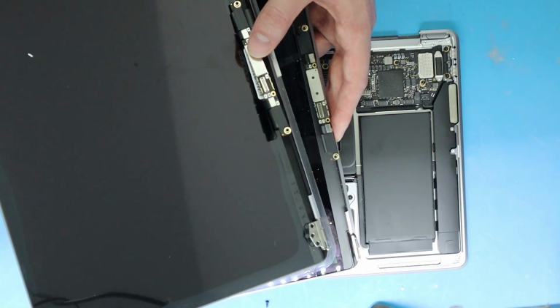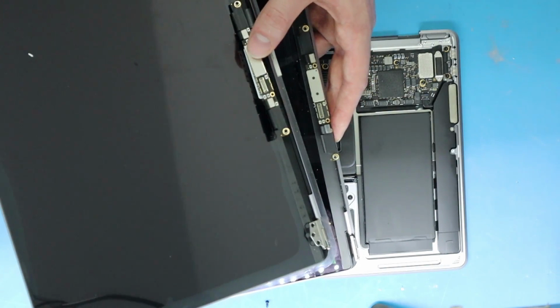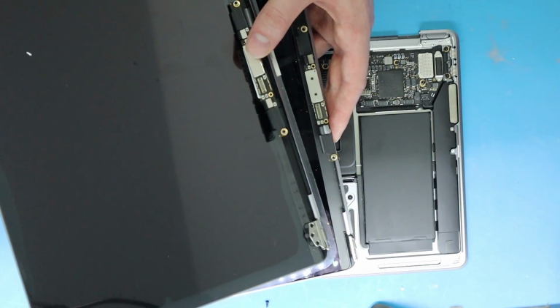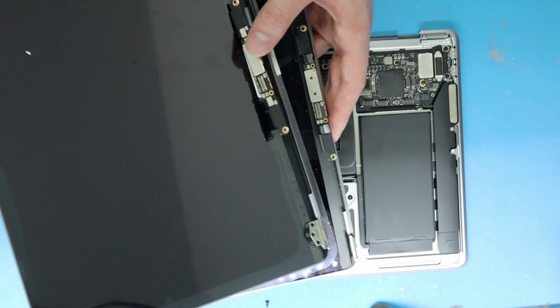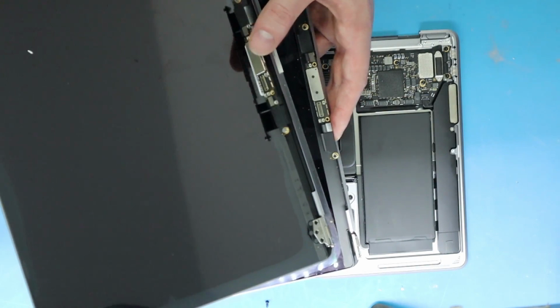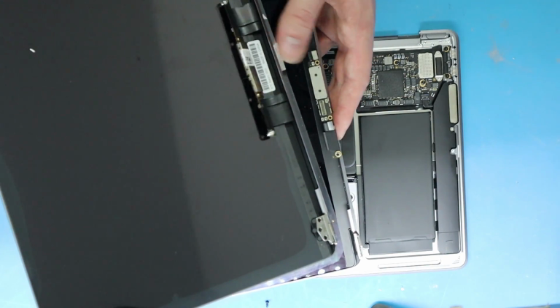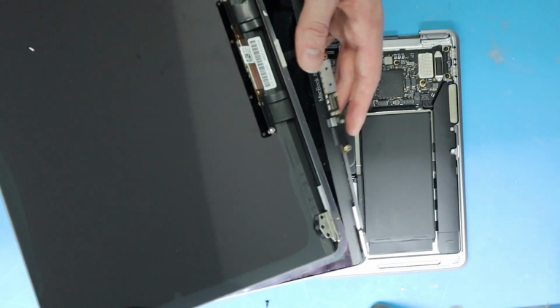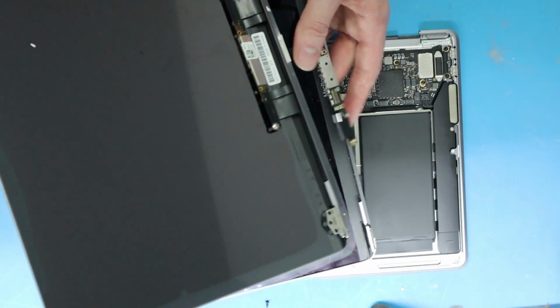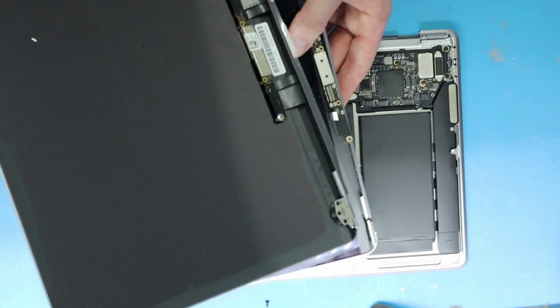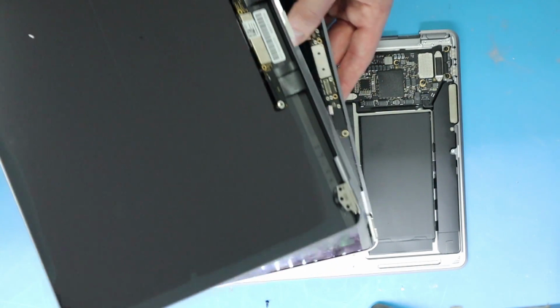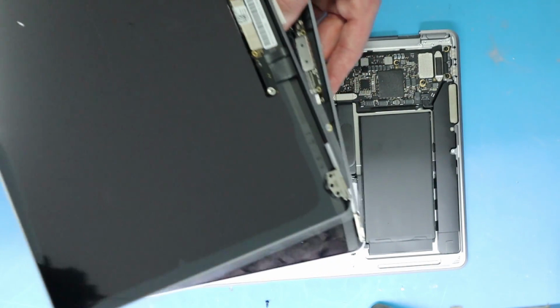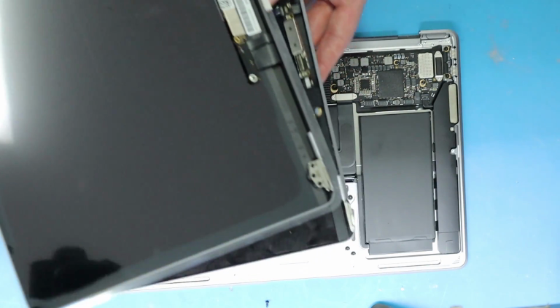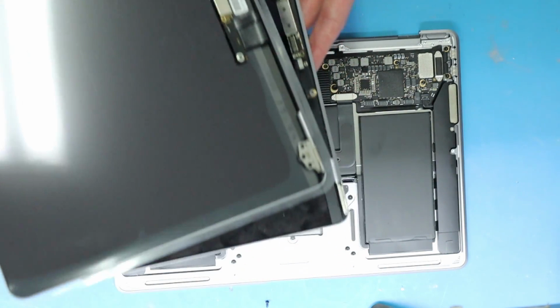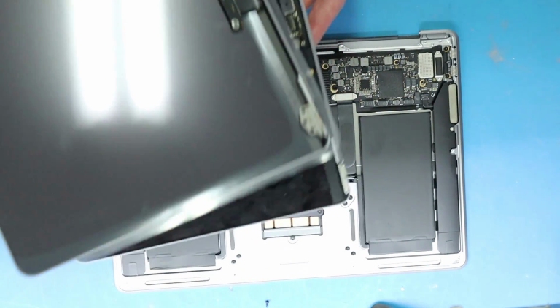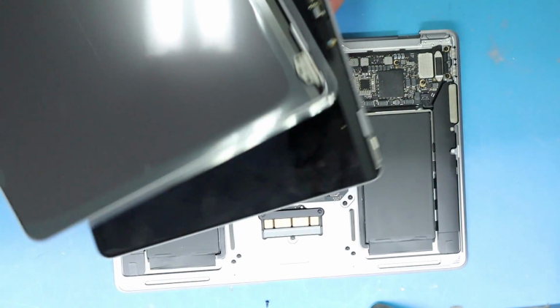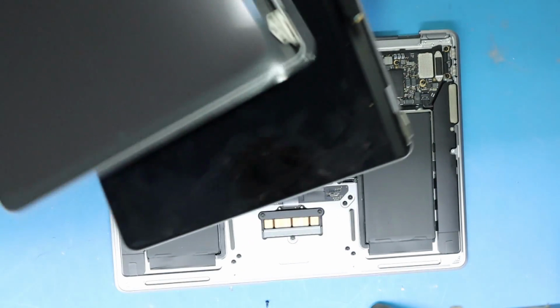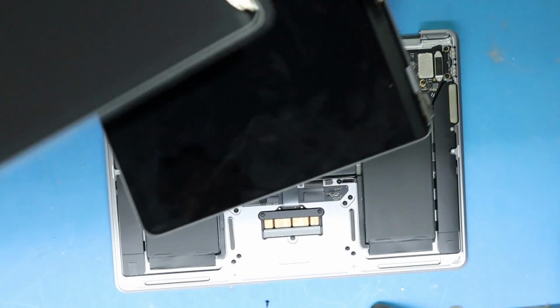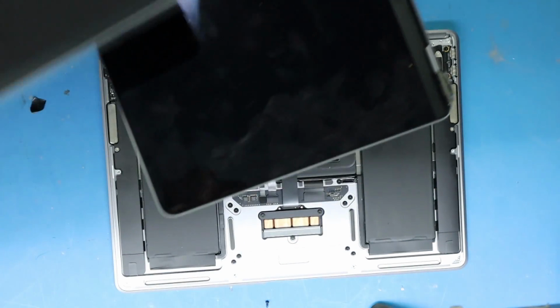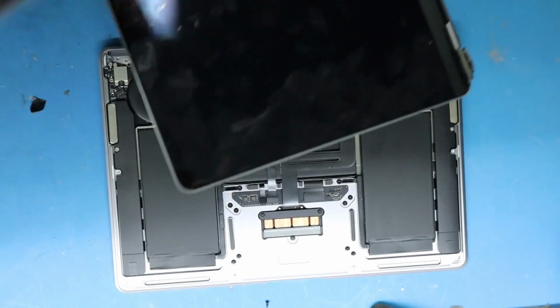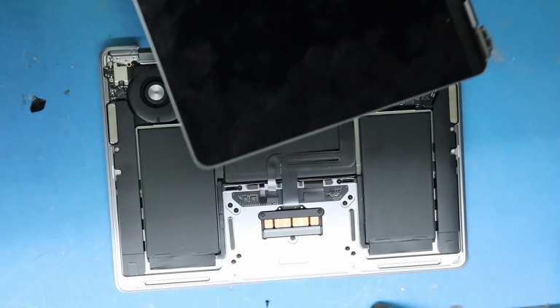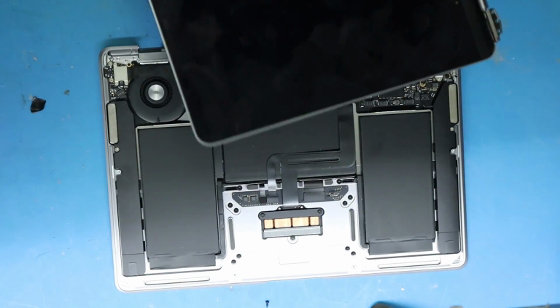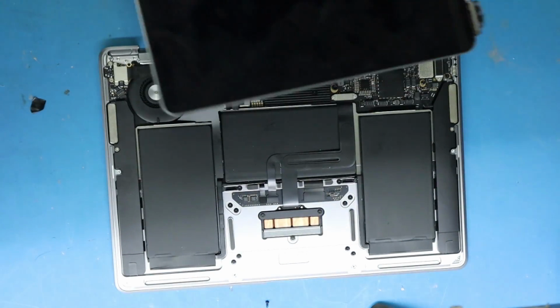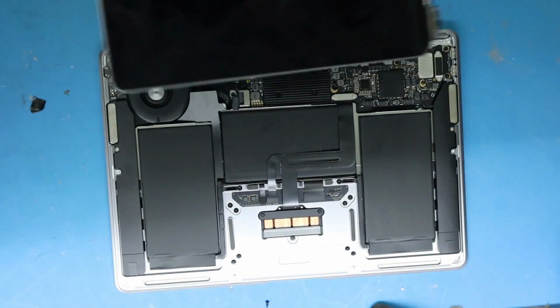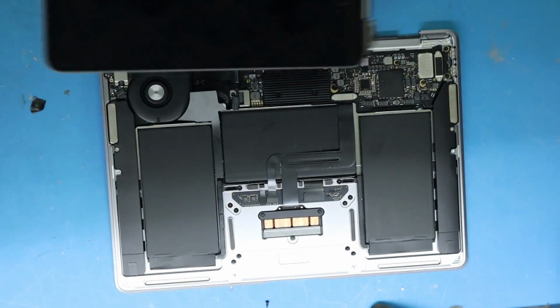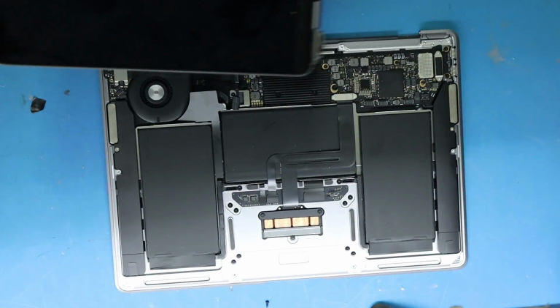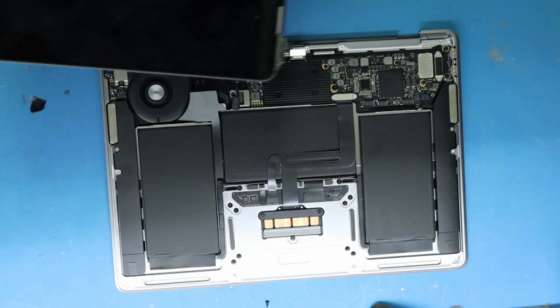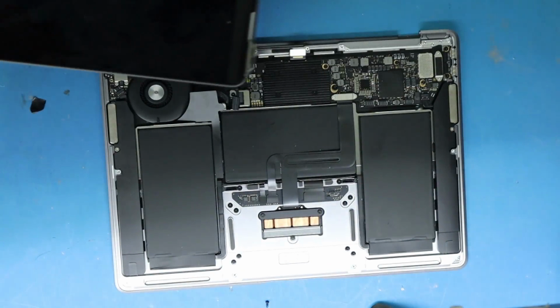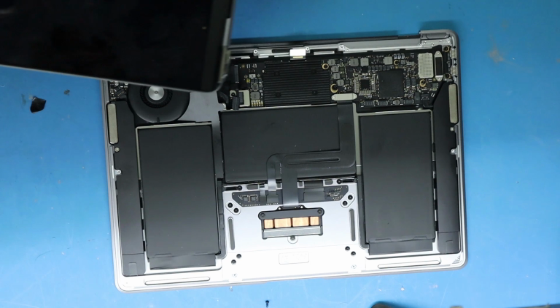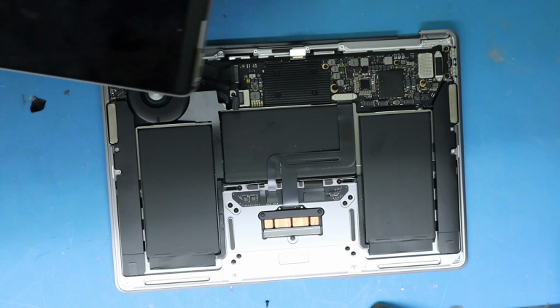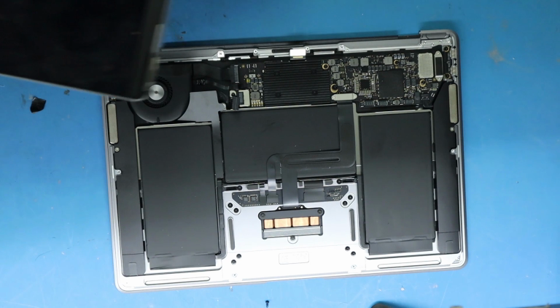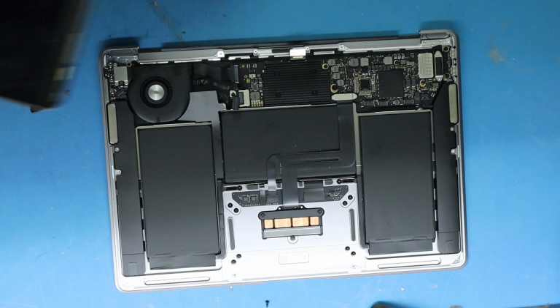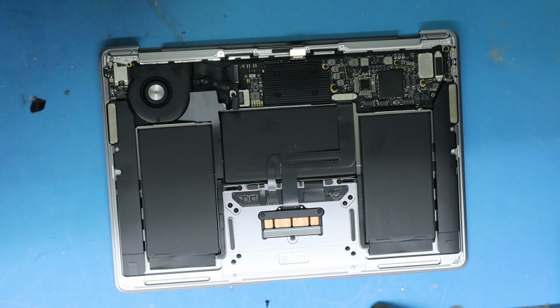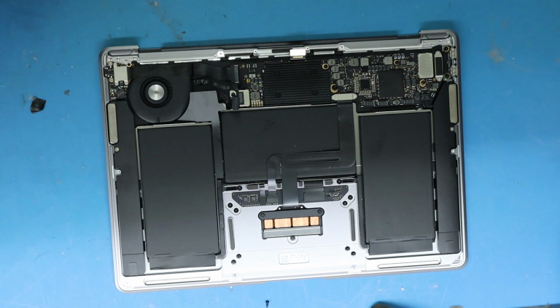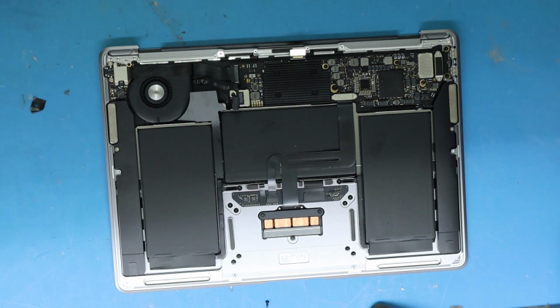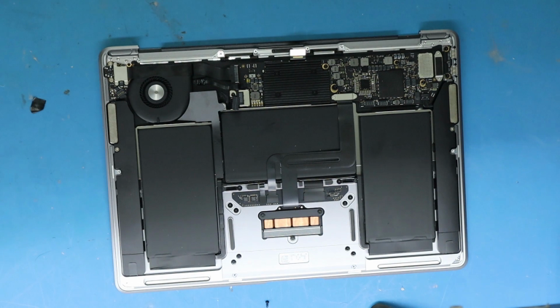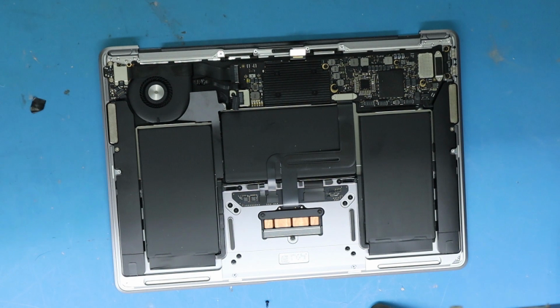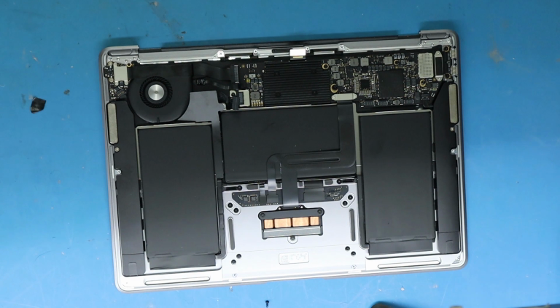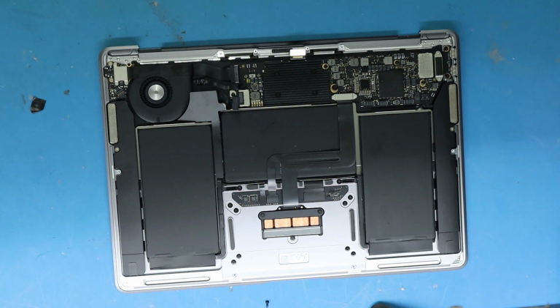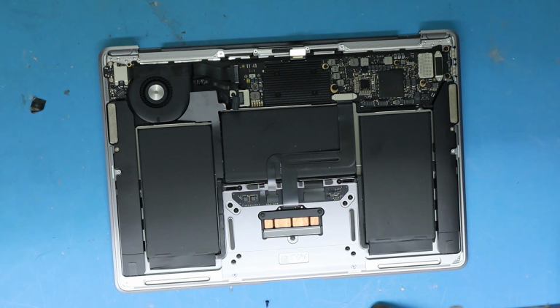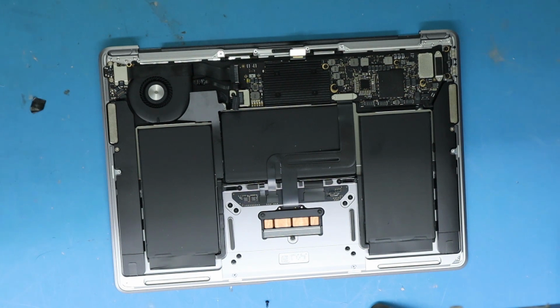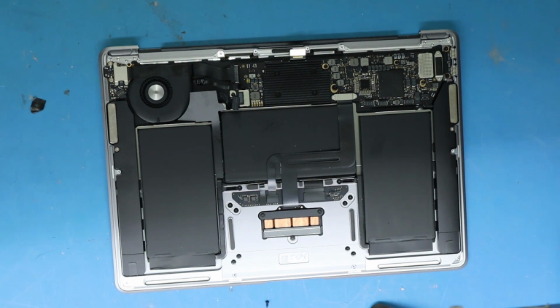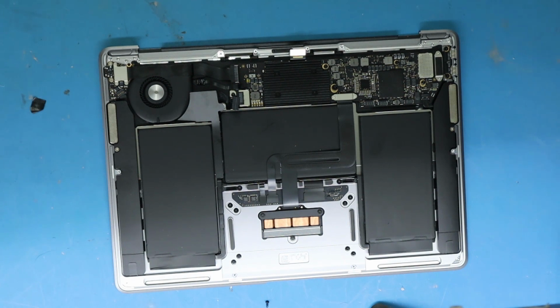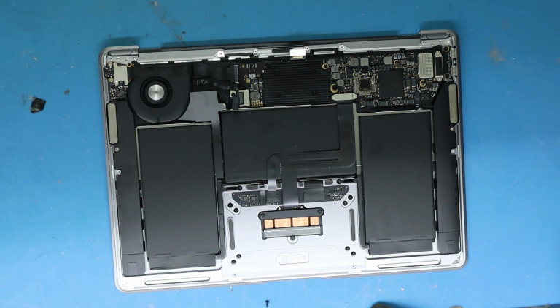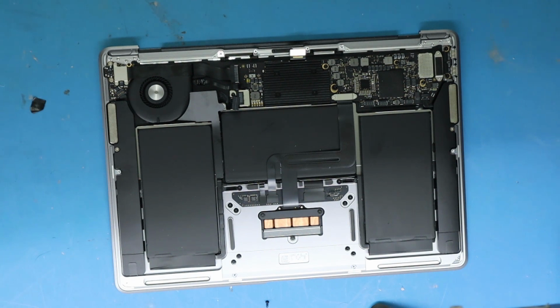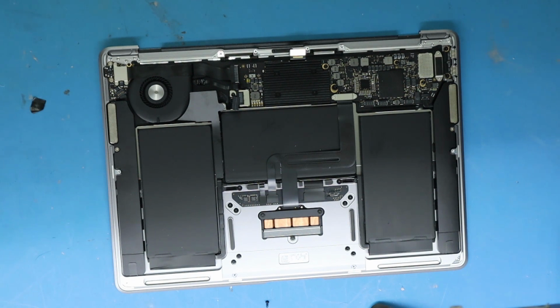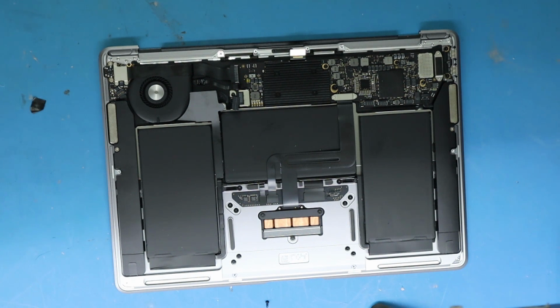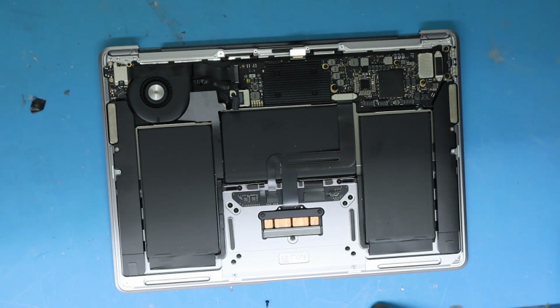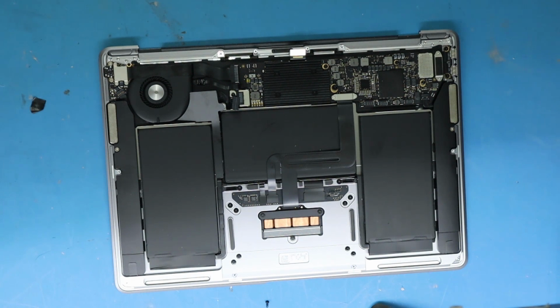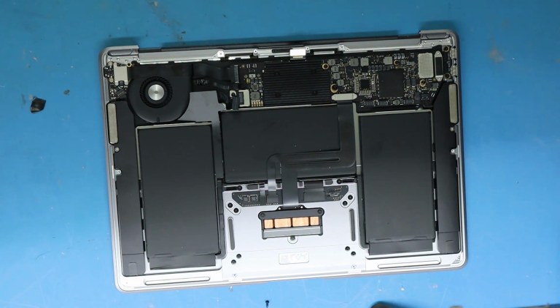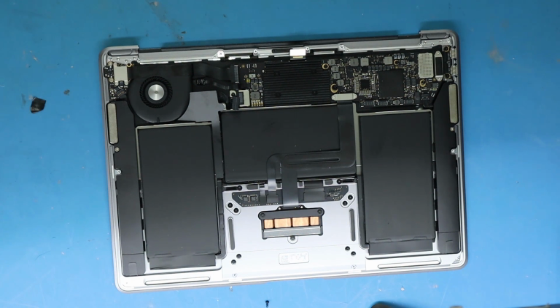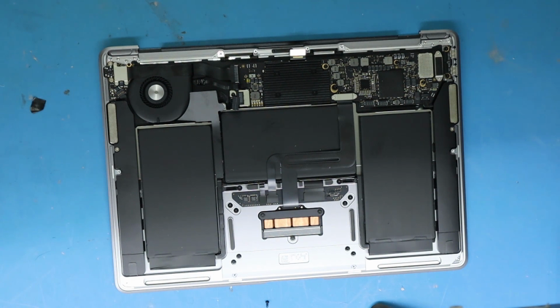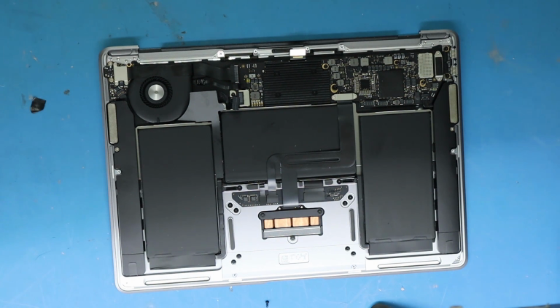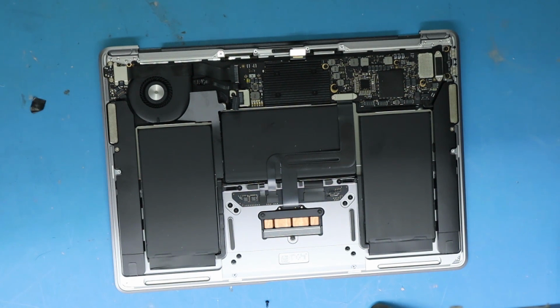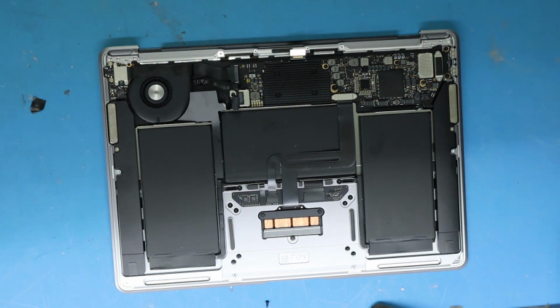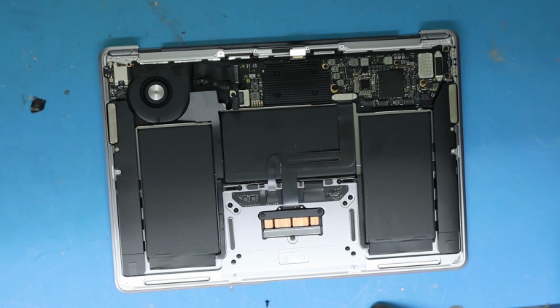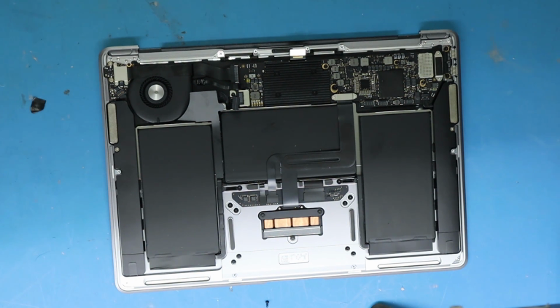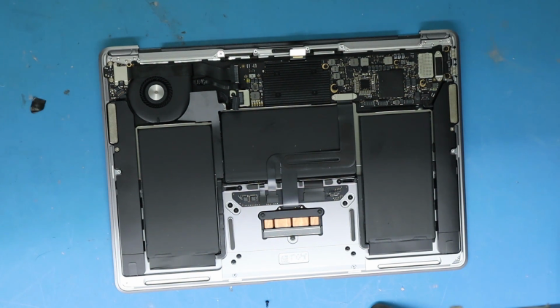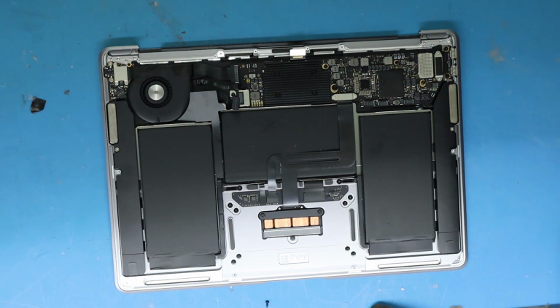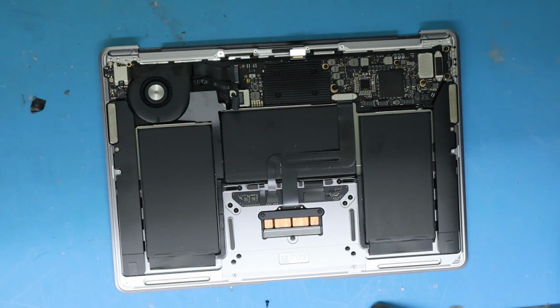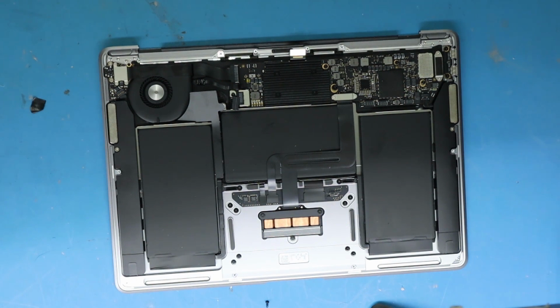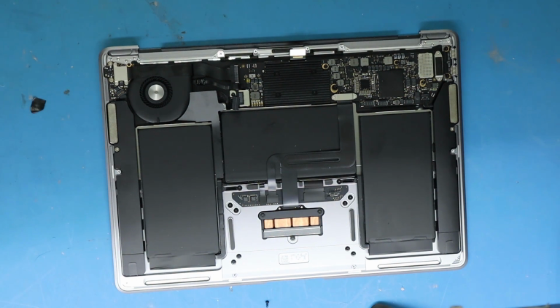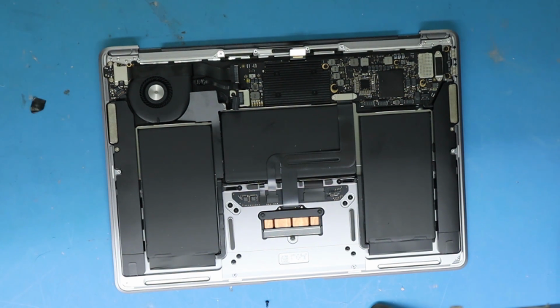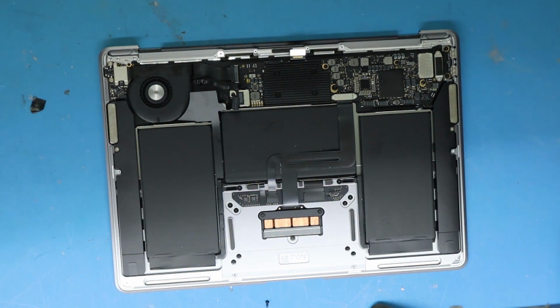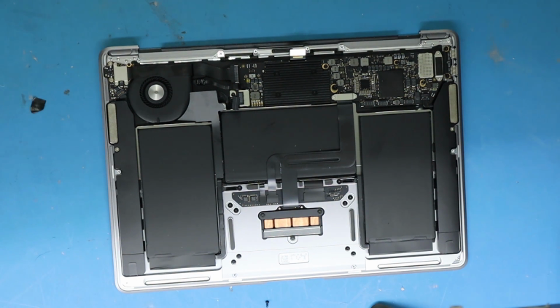I think it's going to work. There is a T2 chip and everything, and it maybe doesn't like this model. I'm not sure, but we'll see.